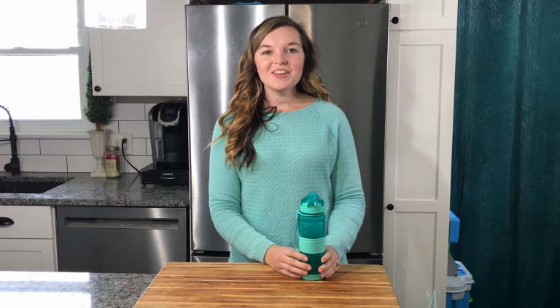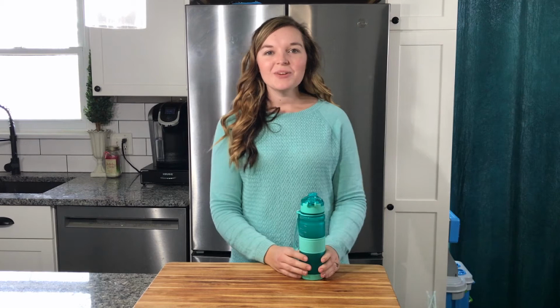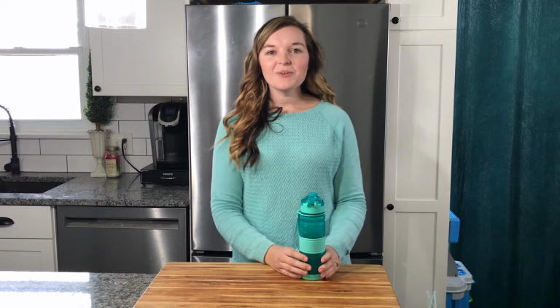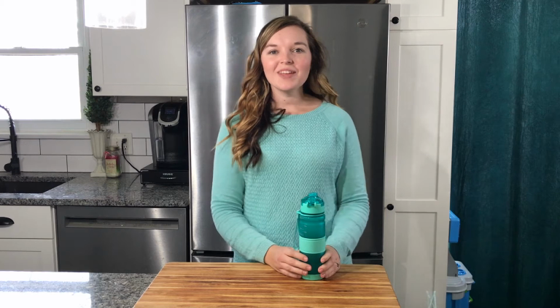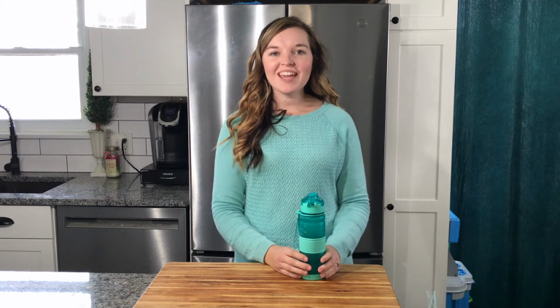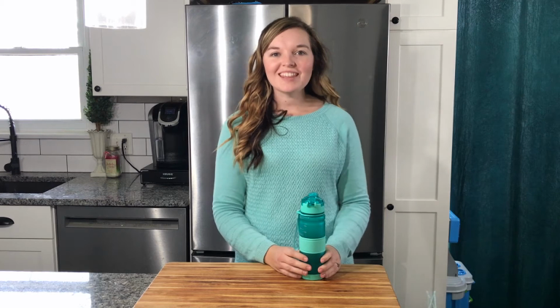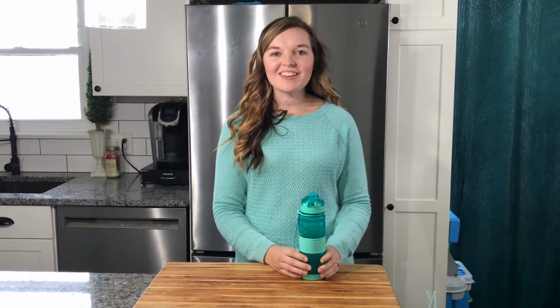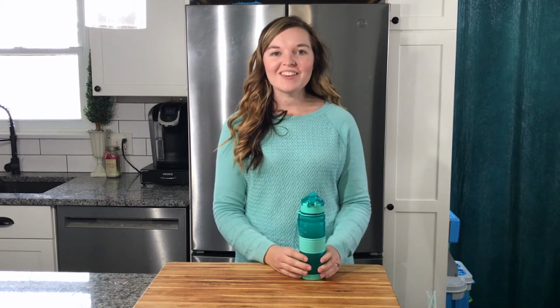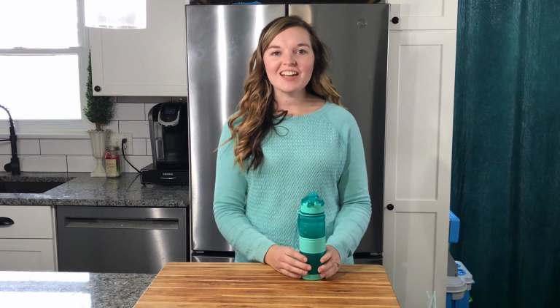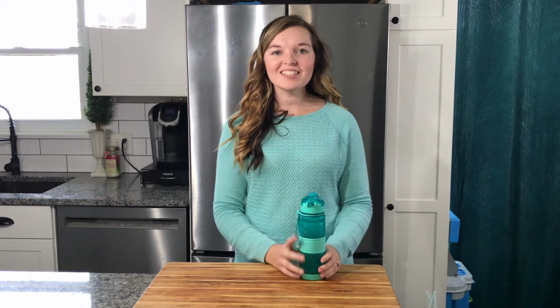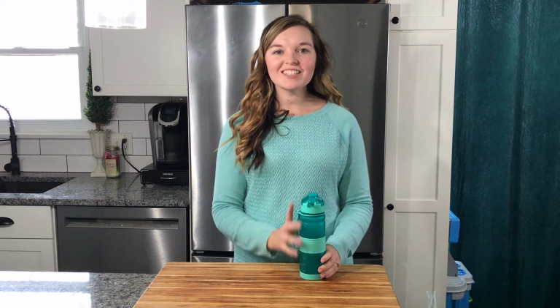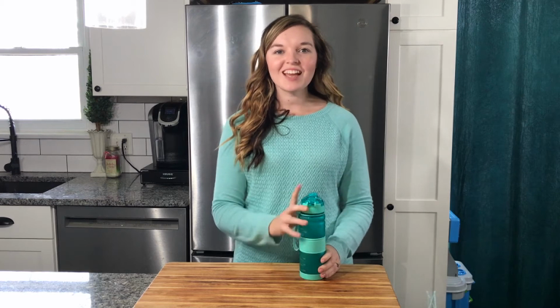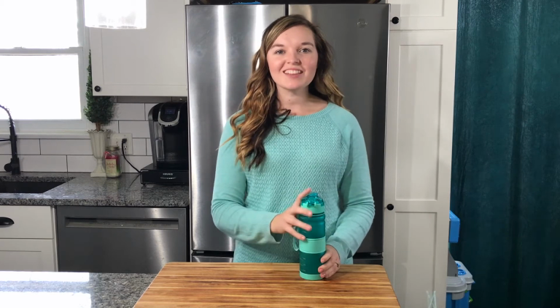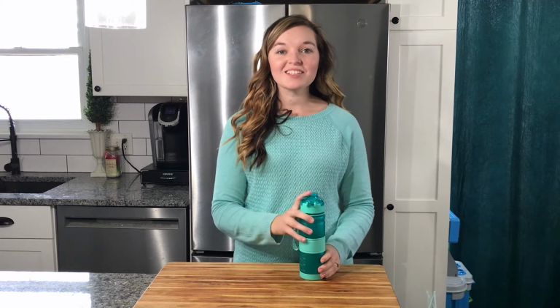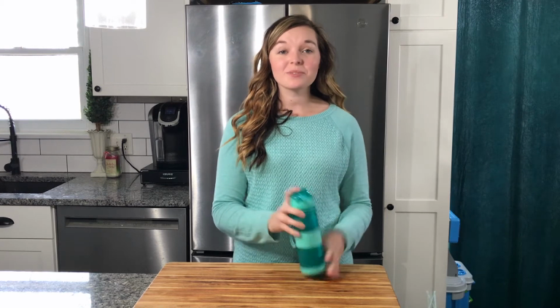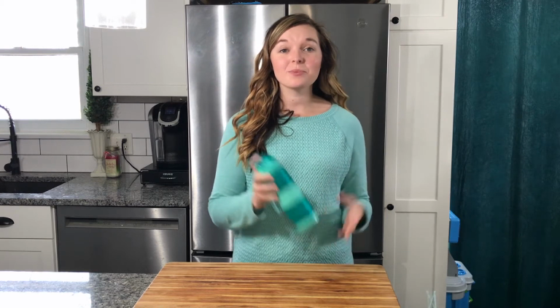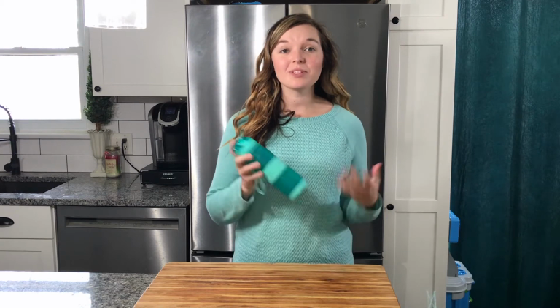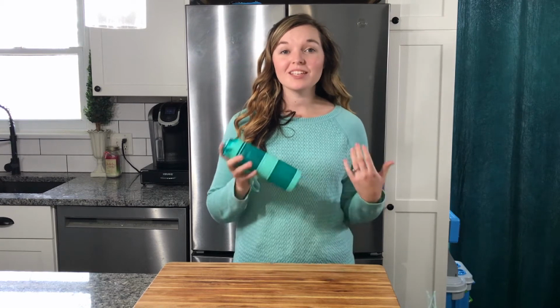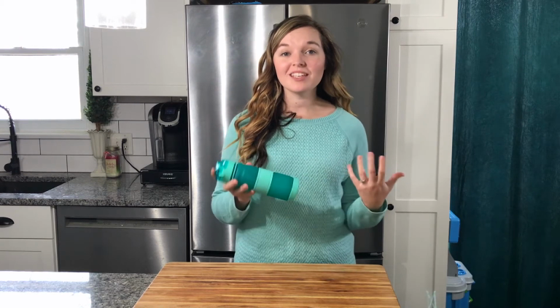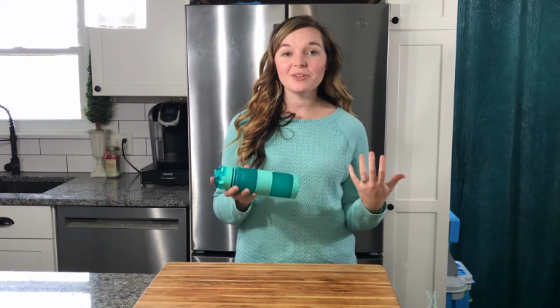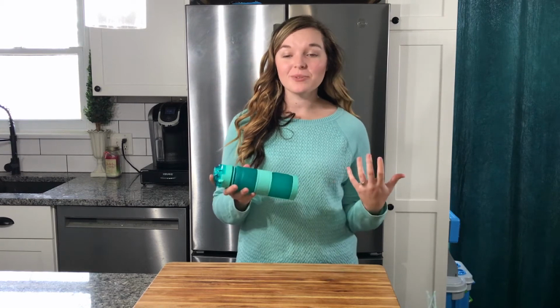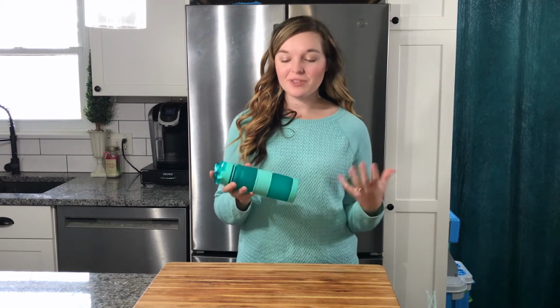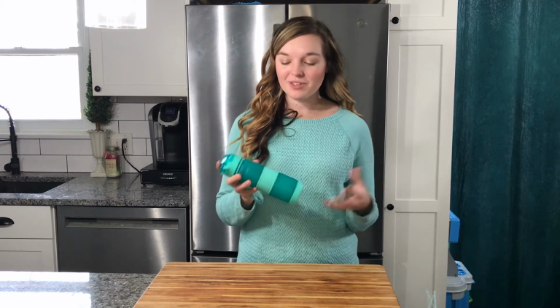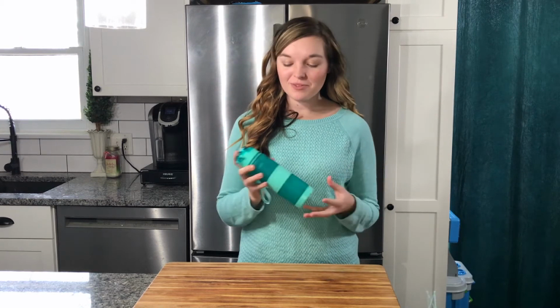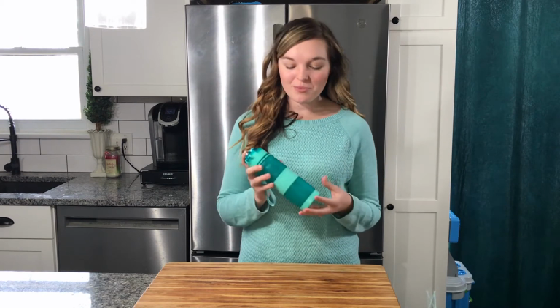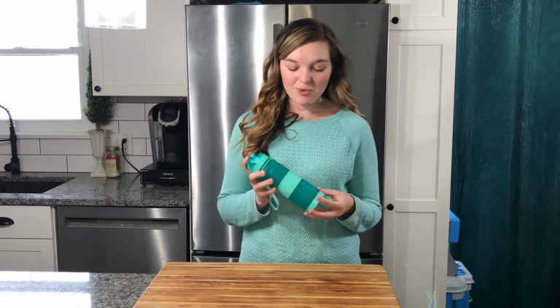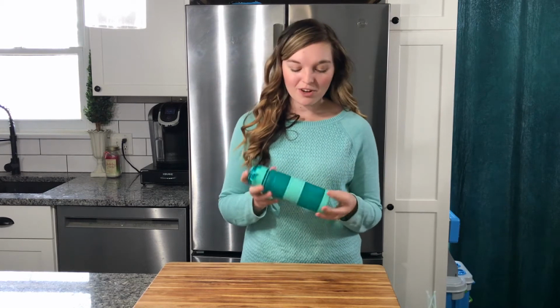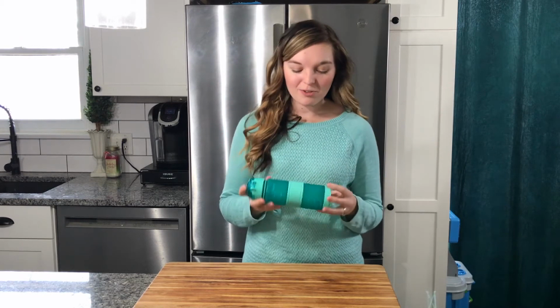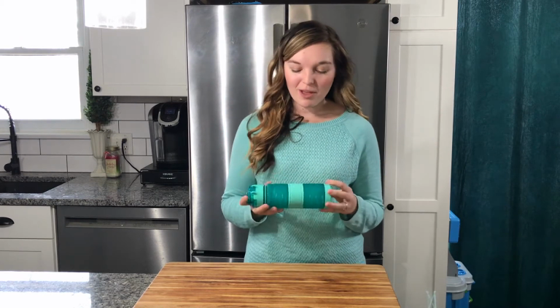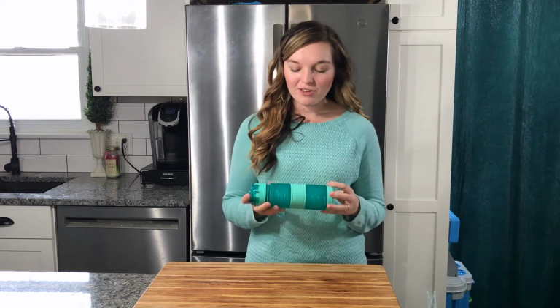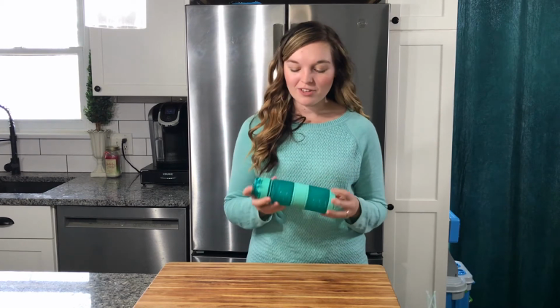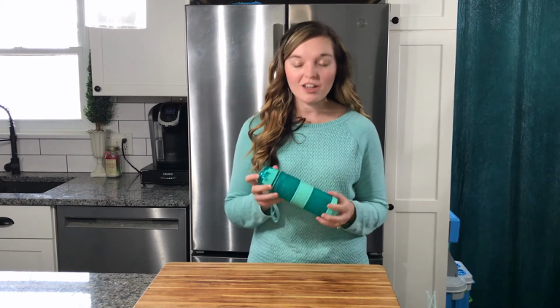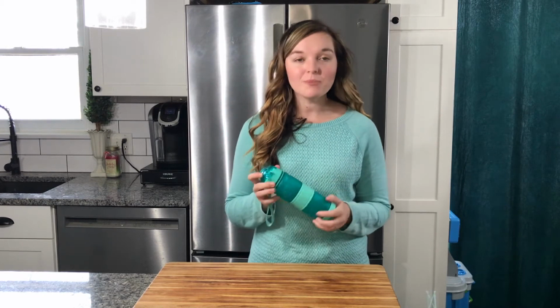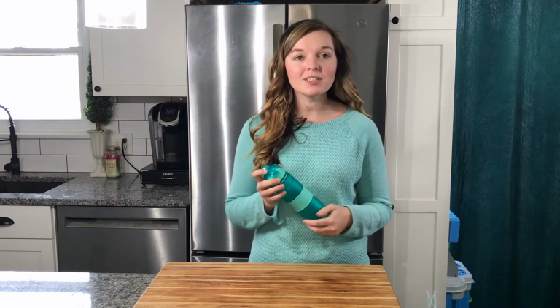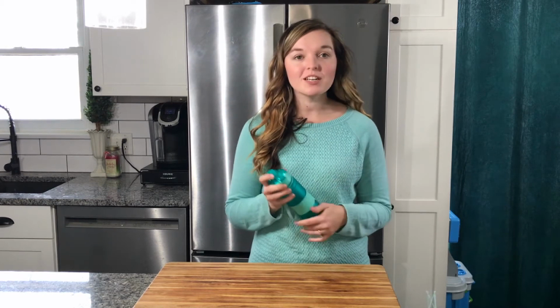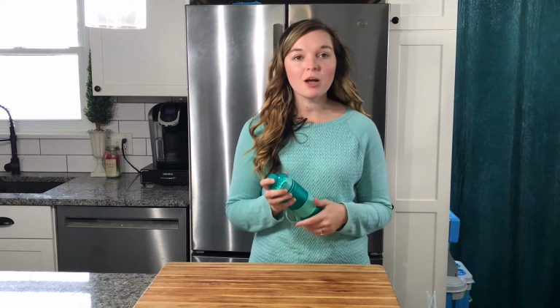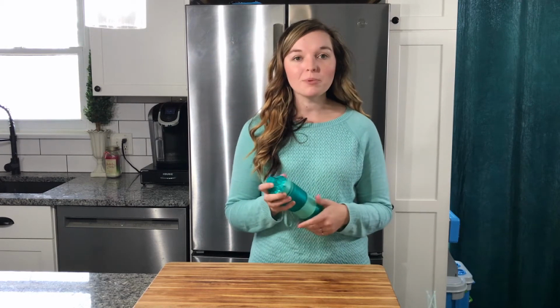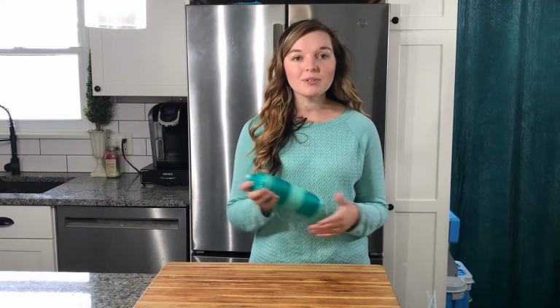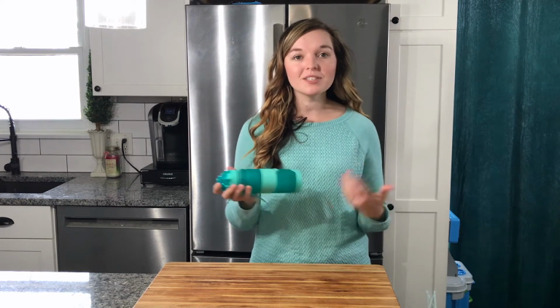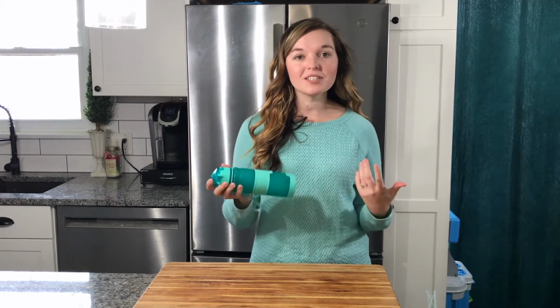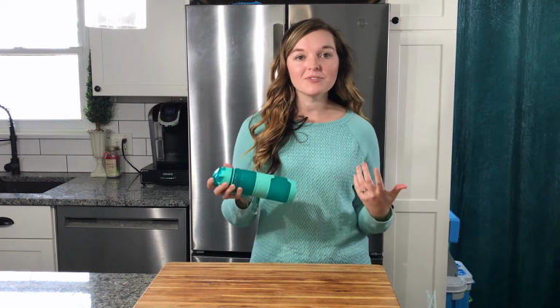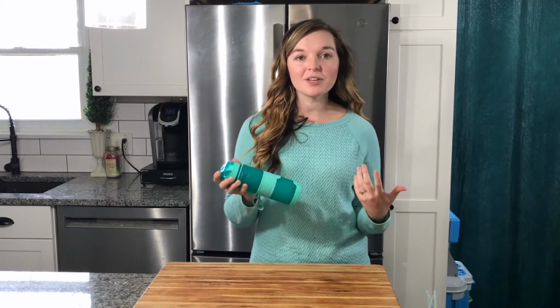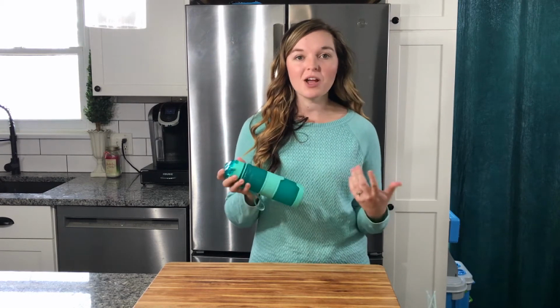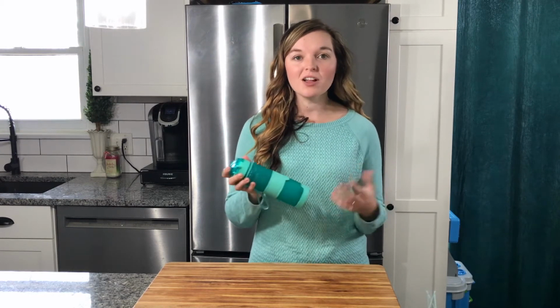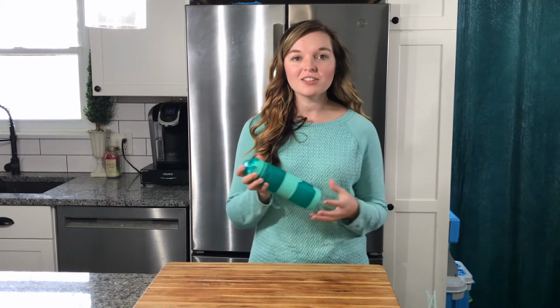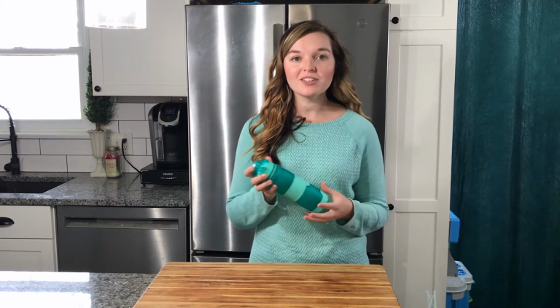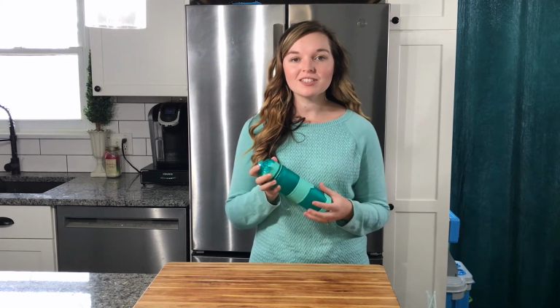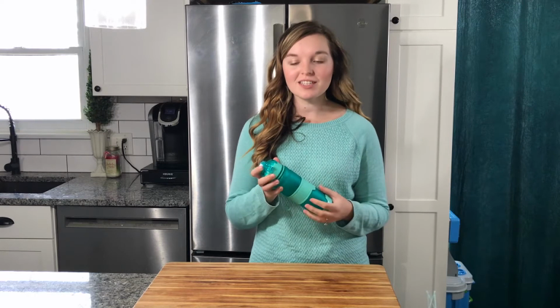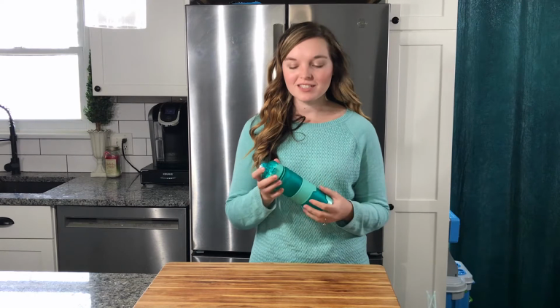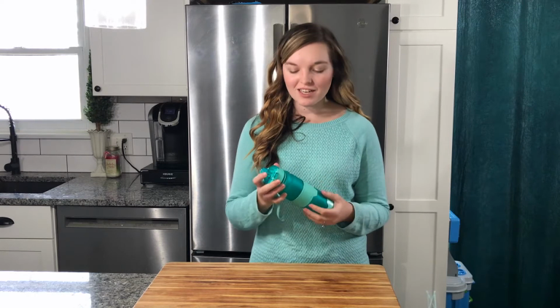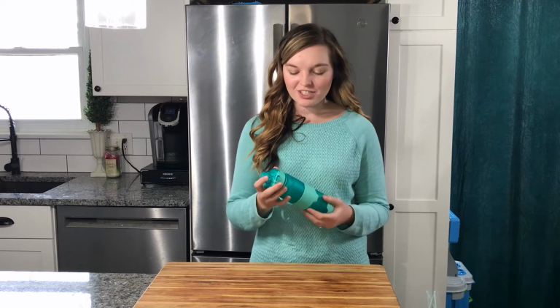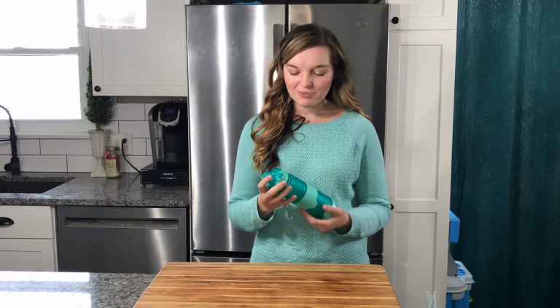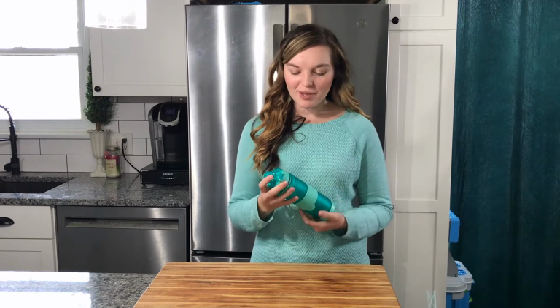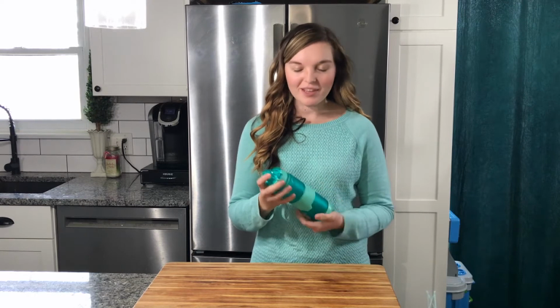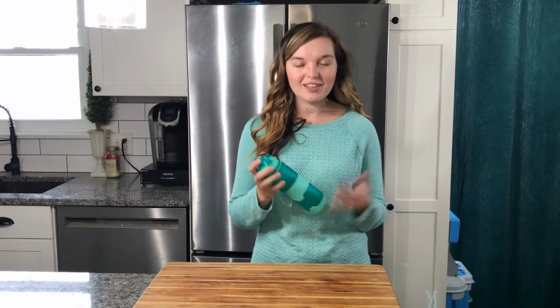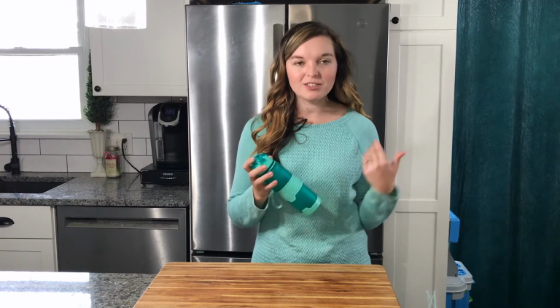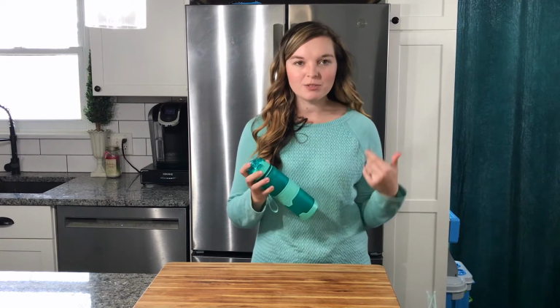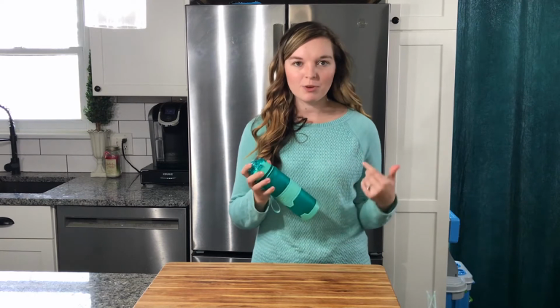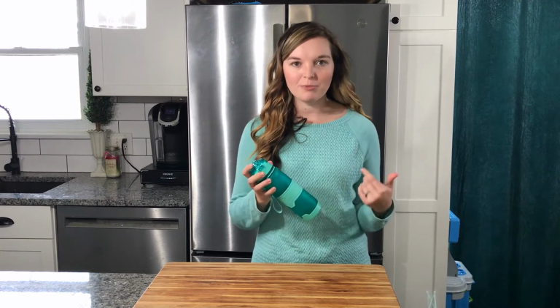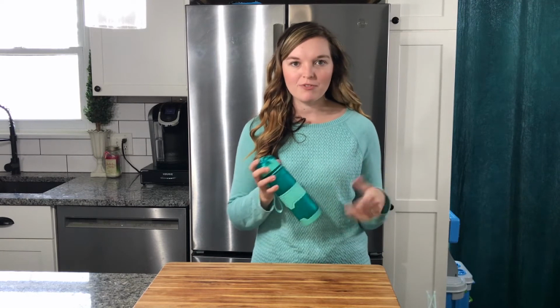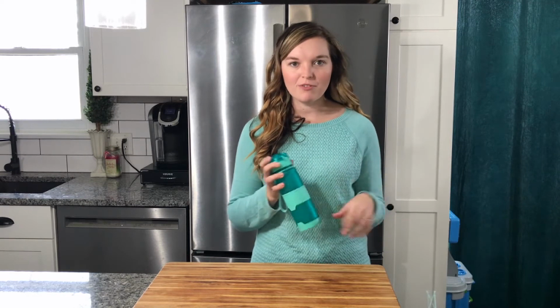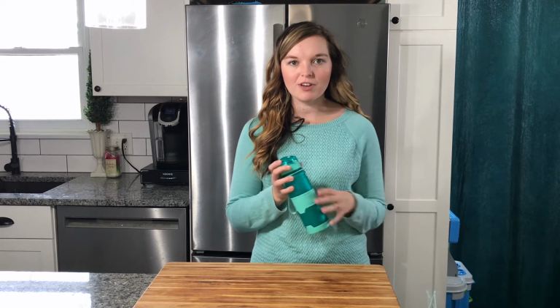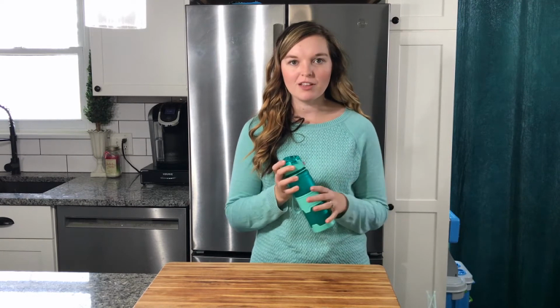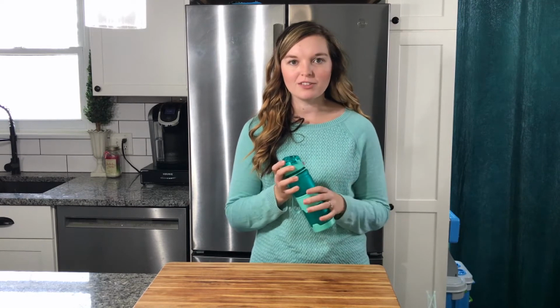Hey there. I just got this really cute looking water bottle. It comes in a couple different colors, but this is one of my favorite colors, so that's why I ordered it in this color.